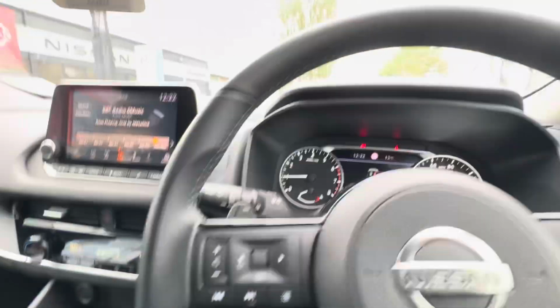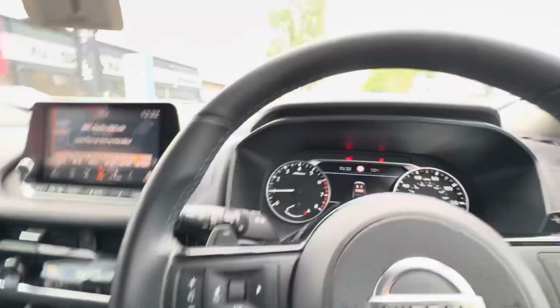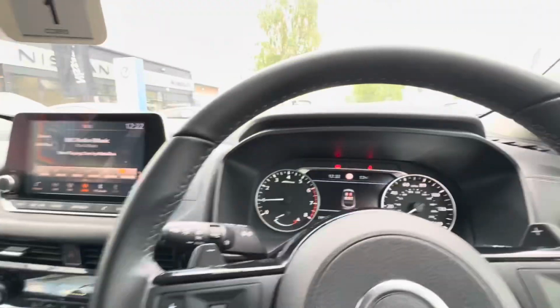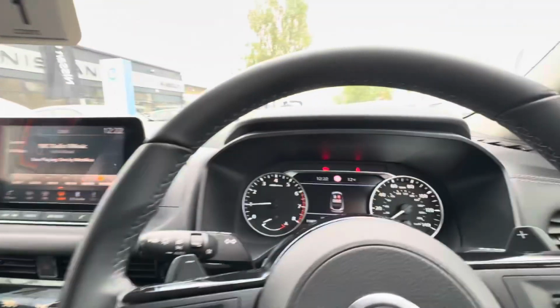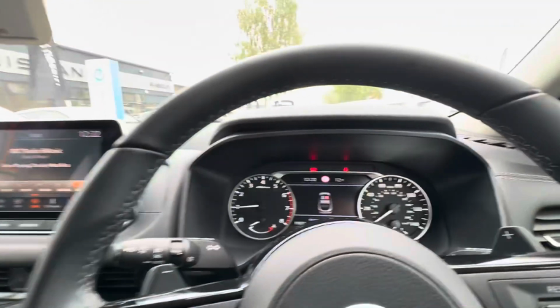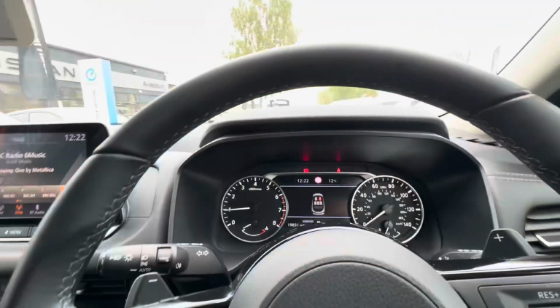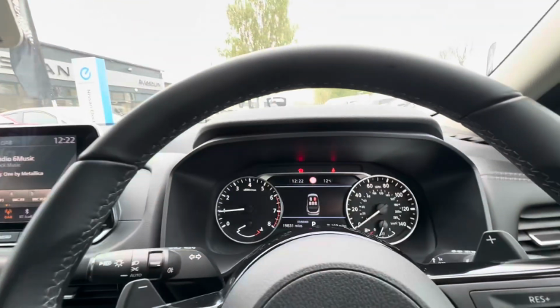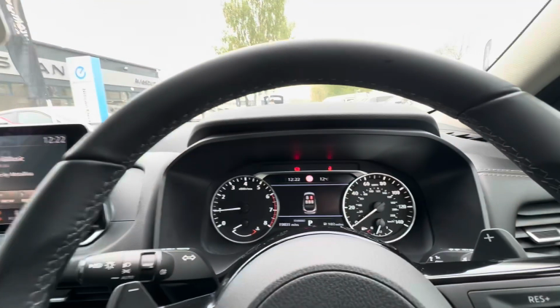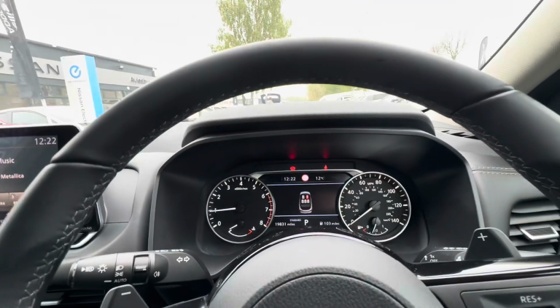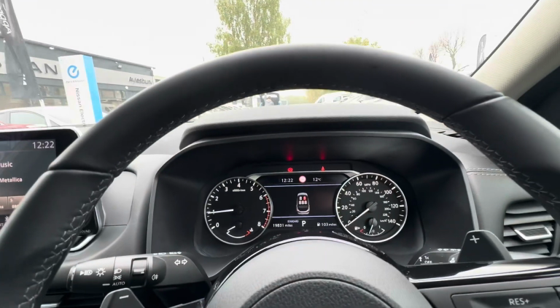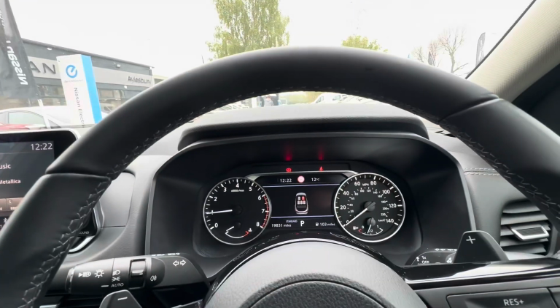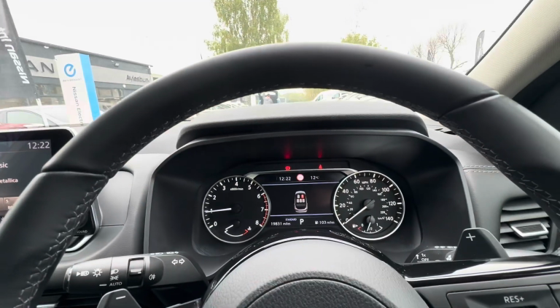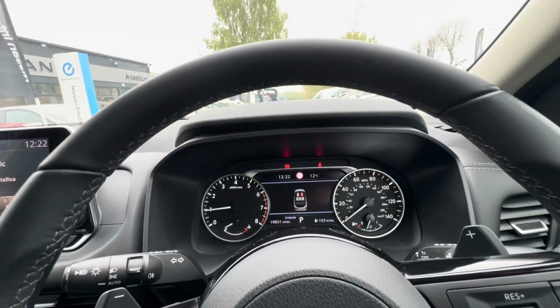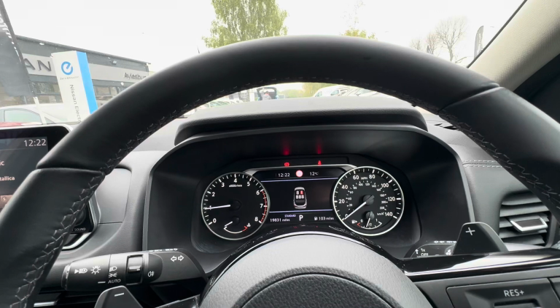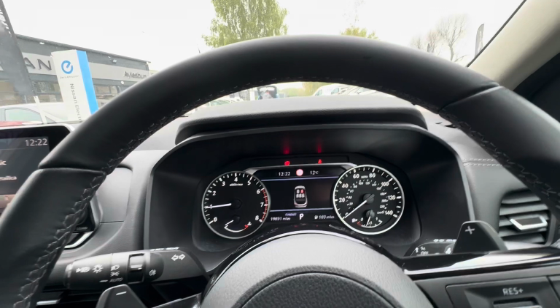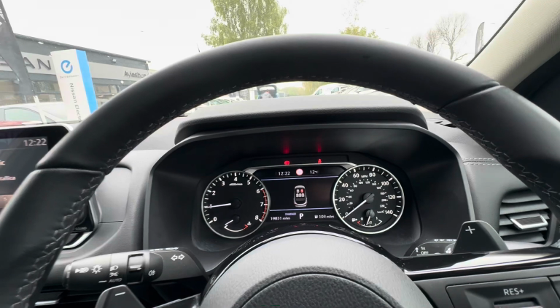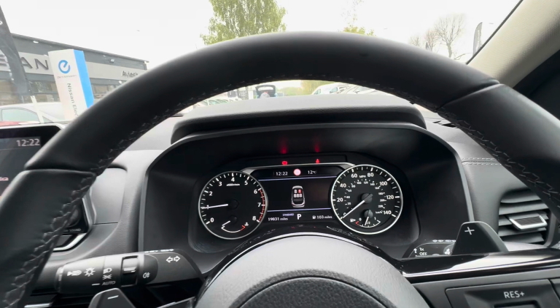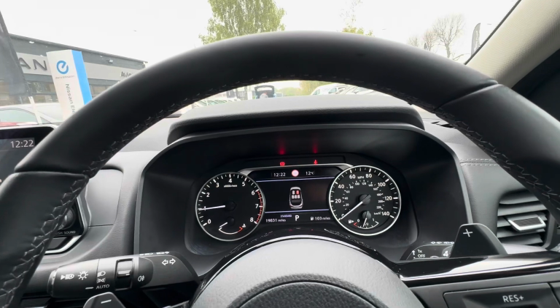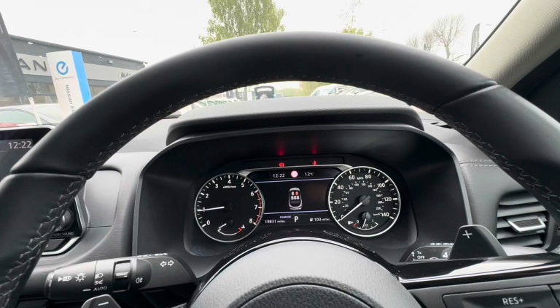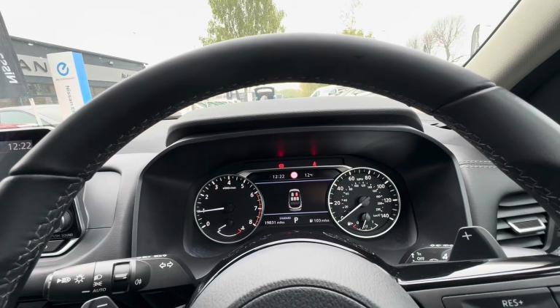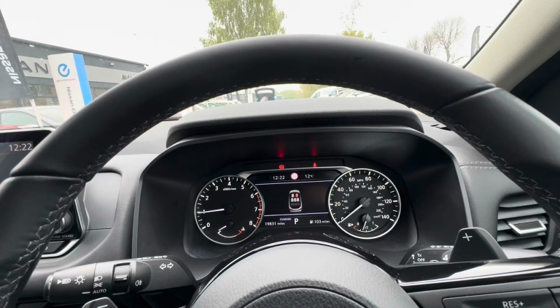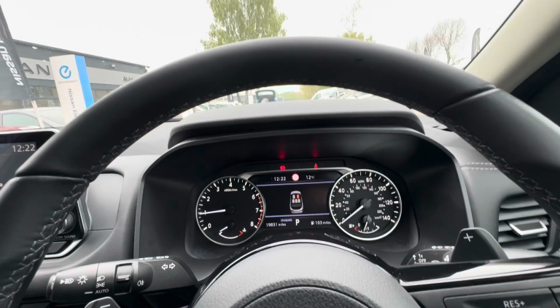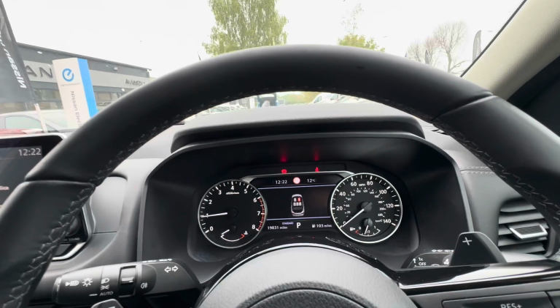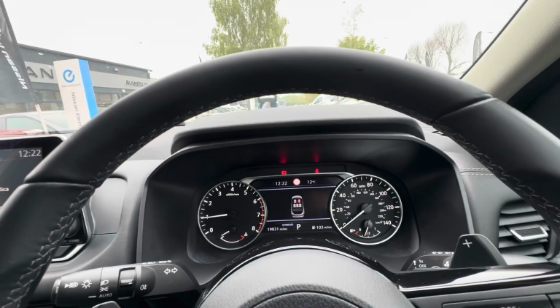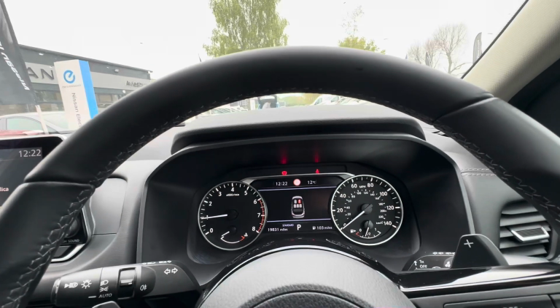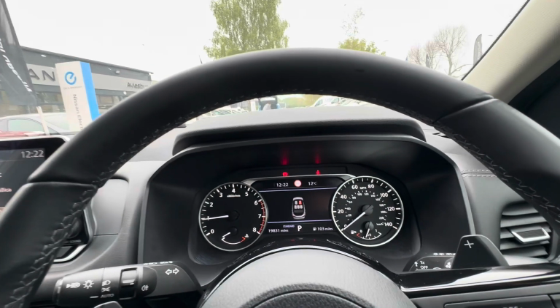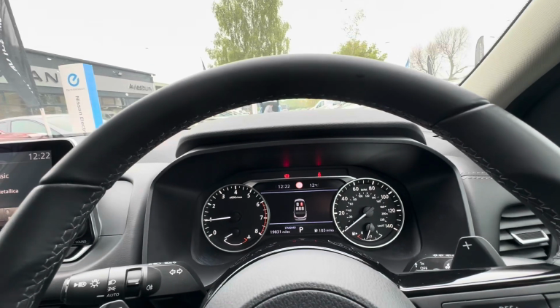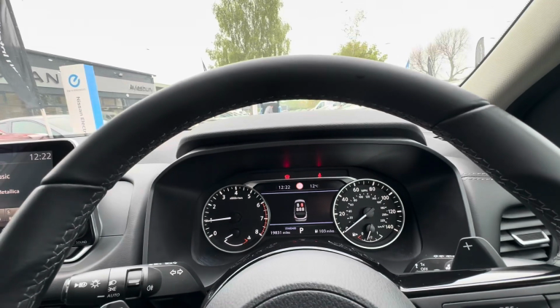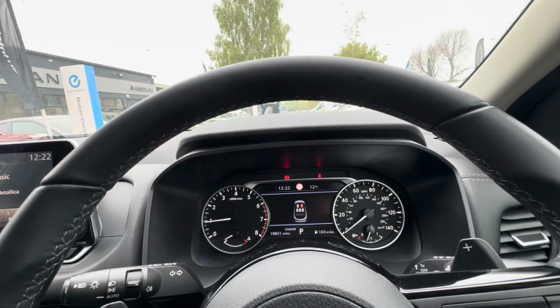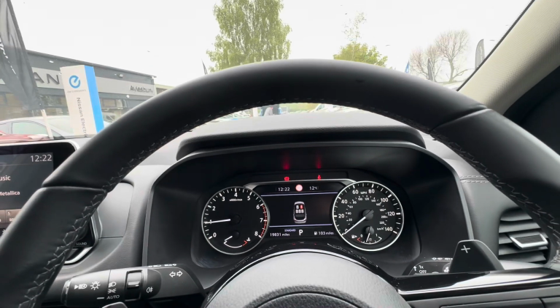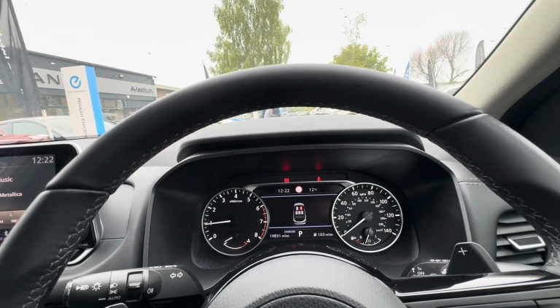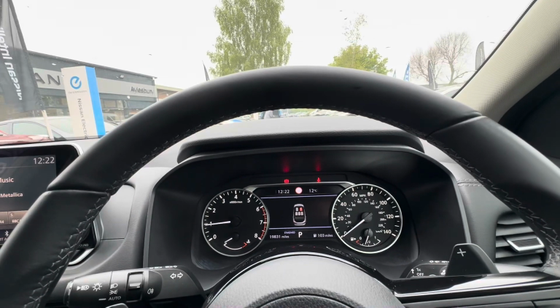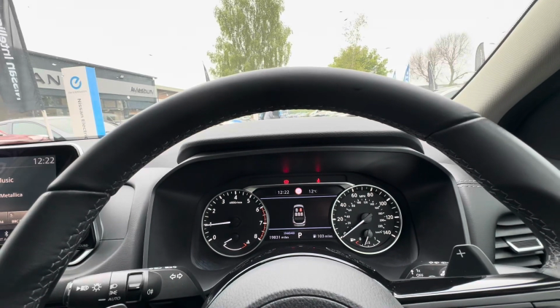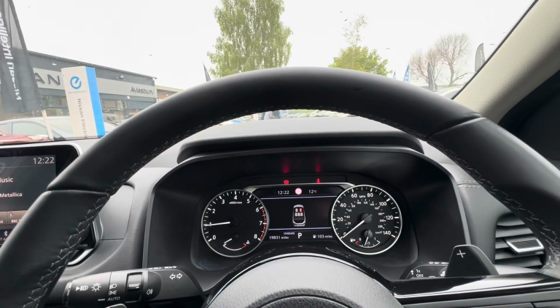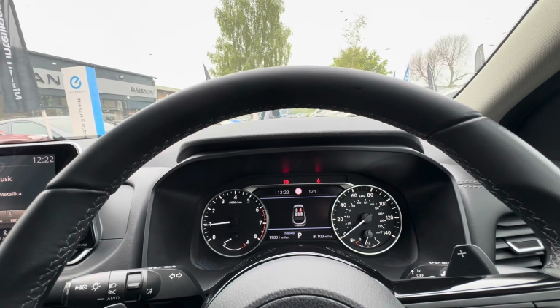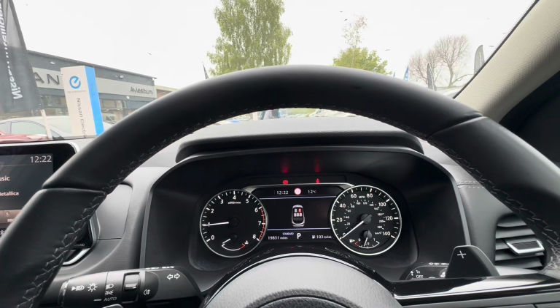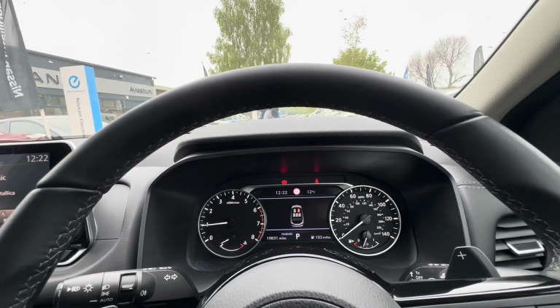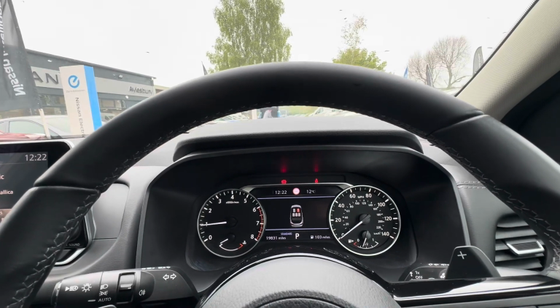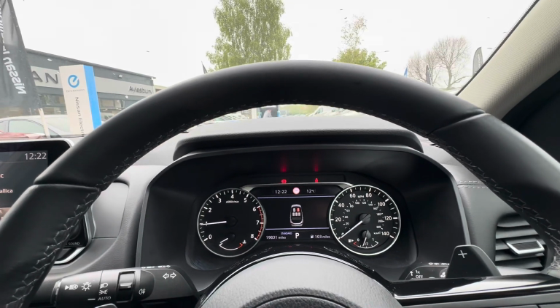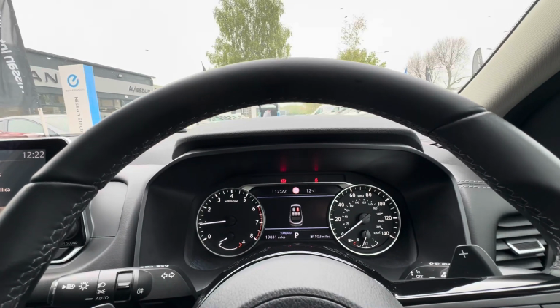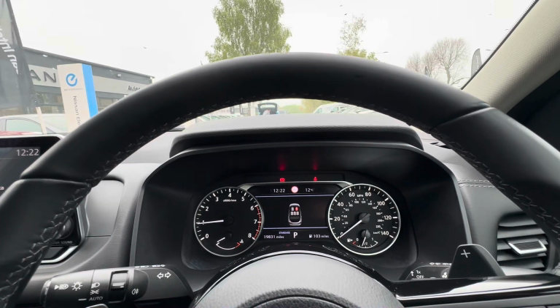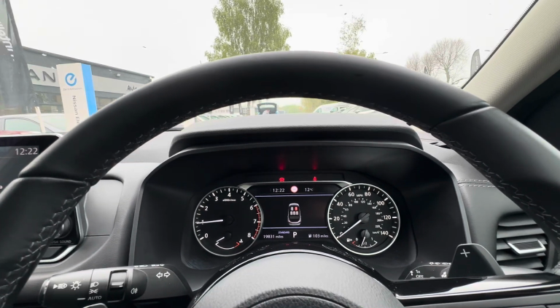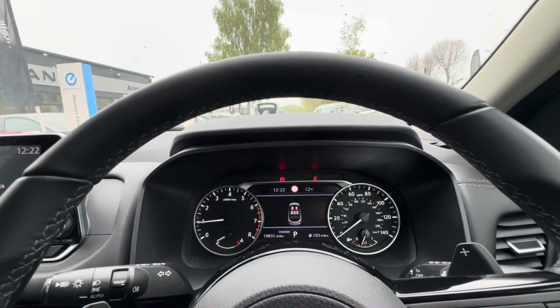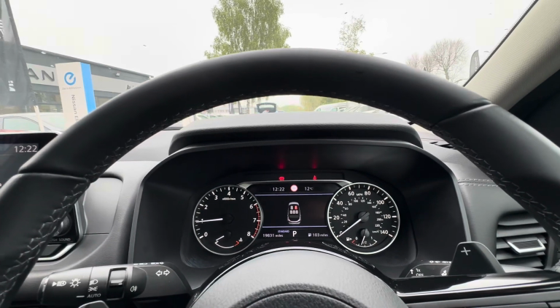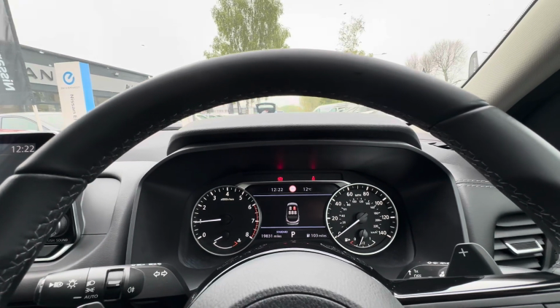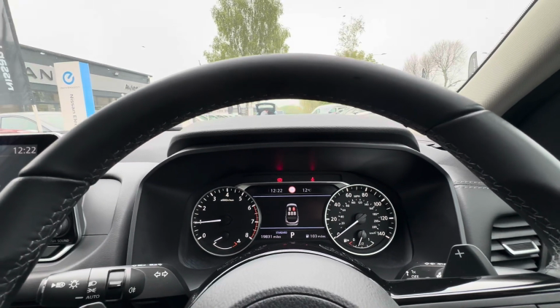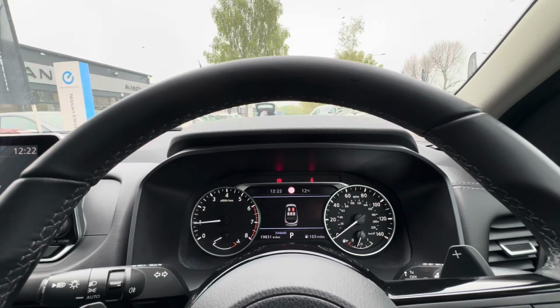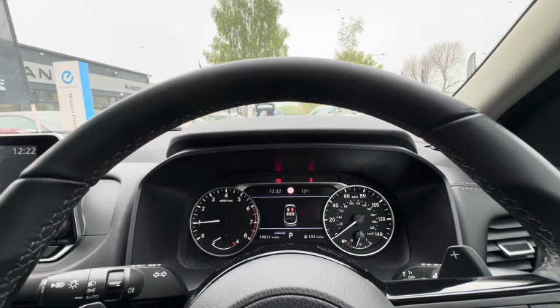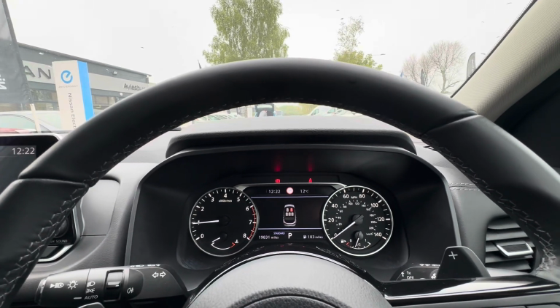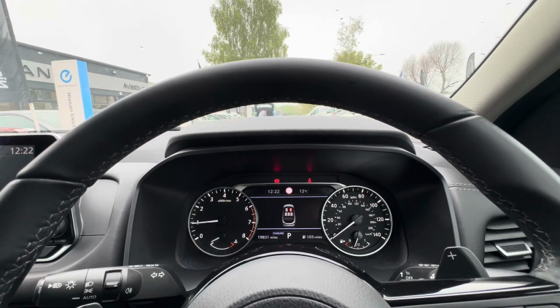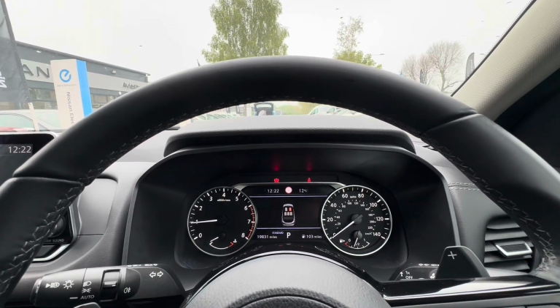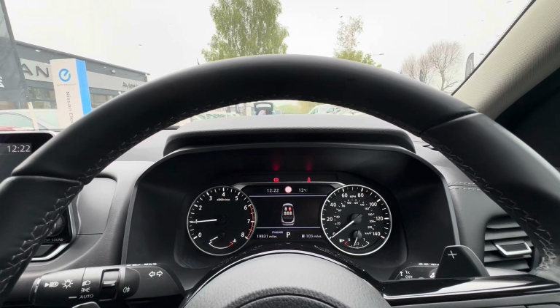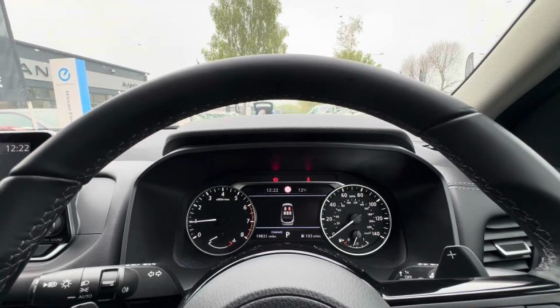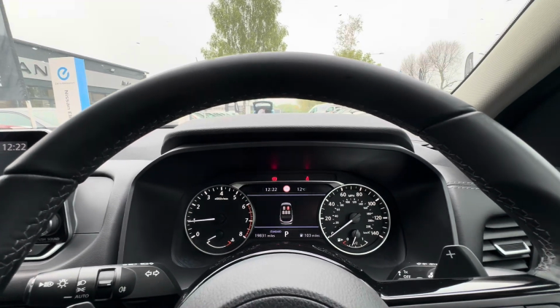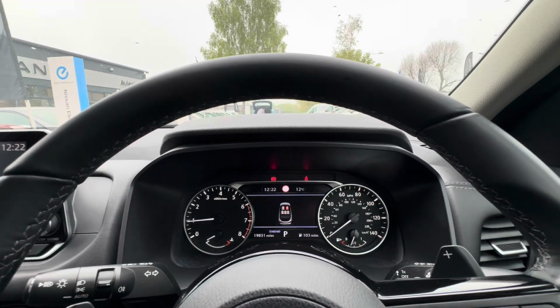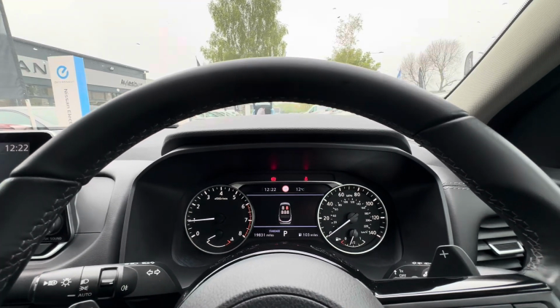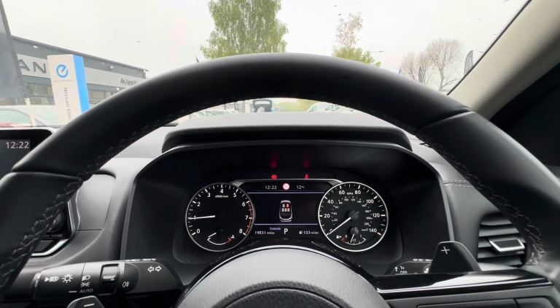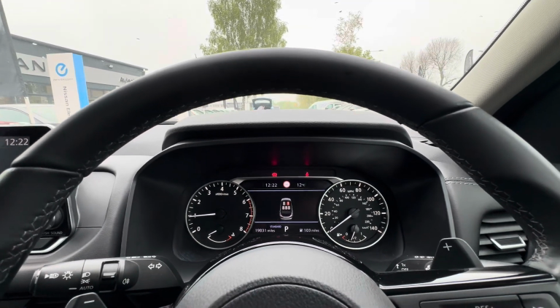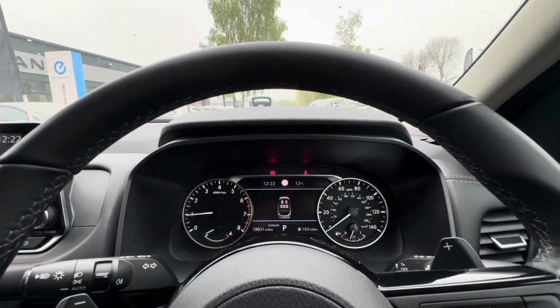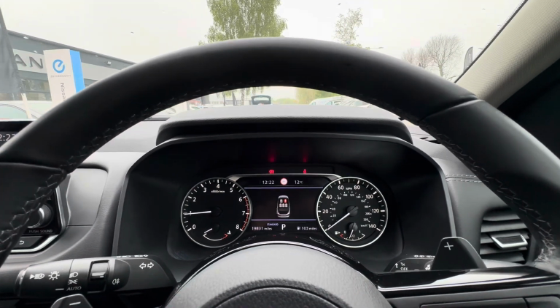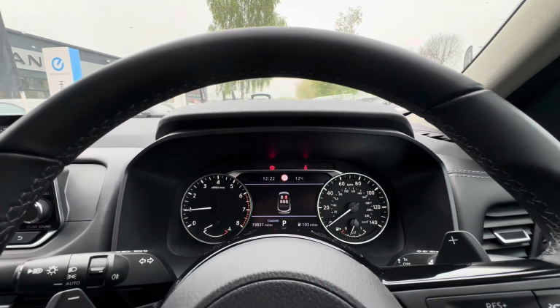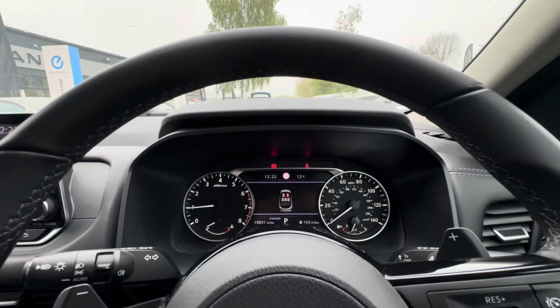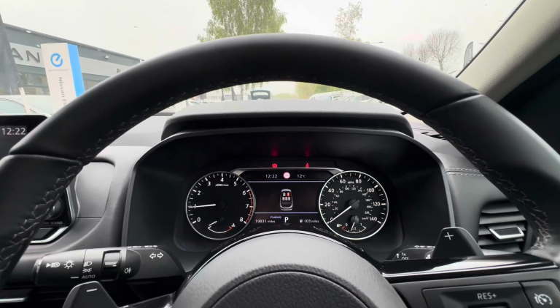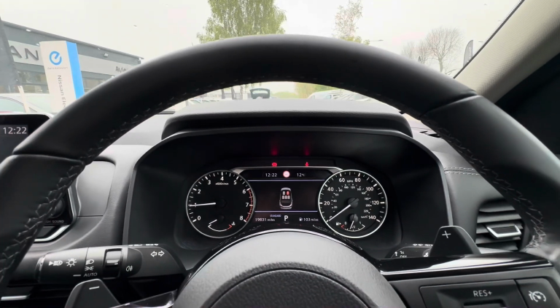If you're interested in this car or have any questions, please give us a call. Our number is 01296 310630. Thank you.